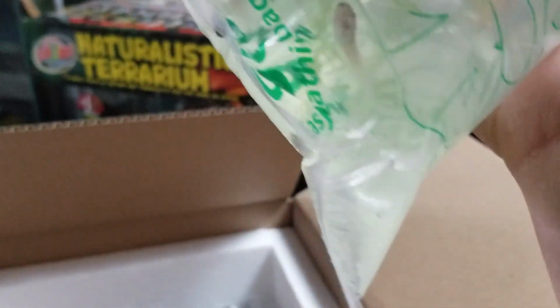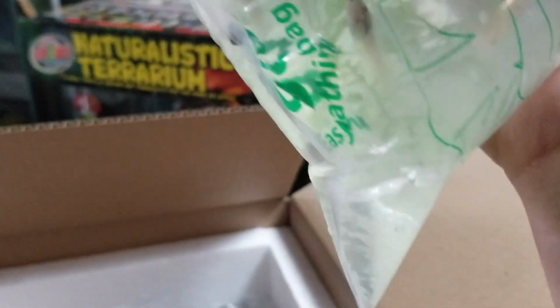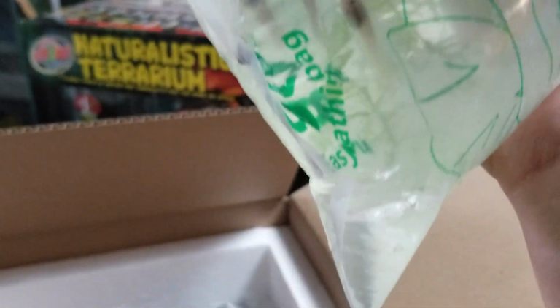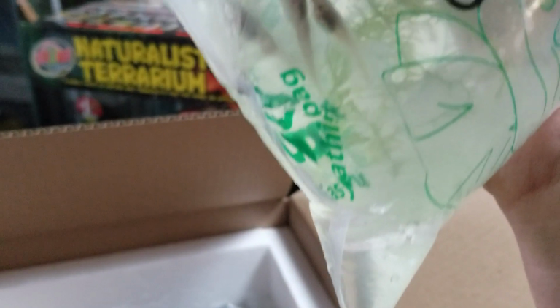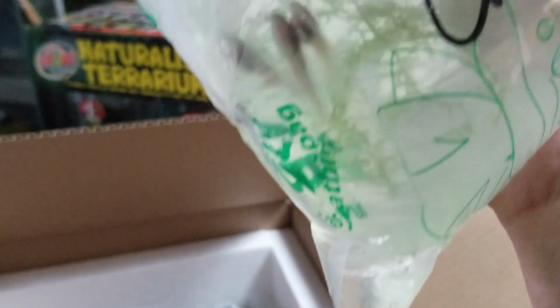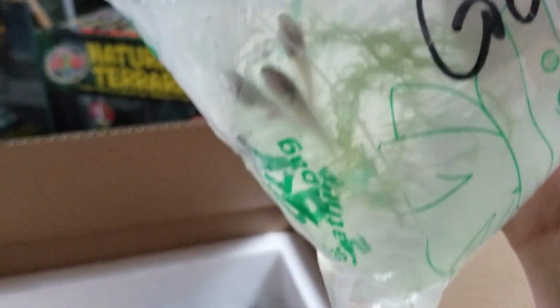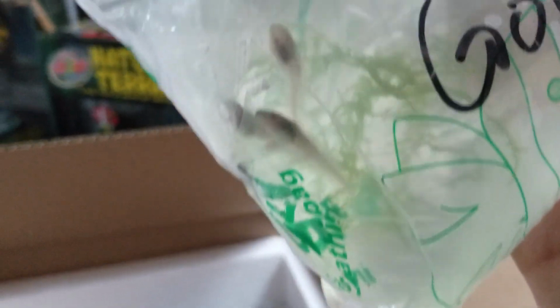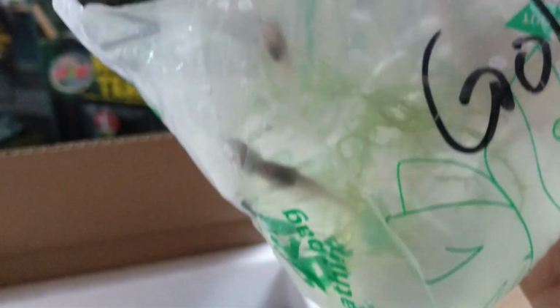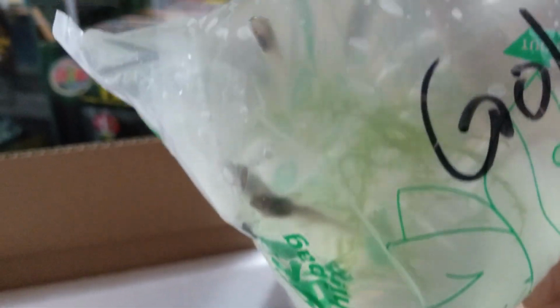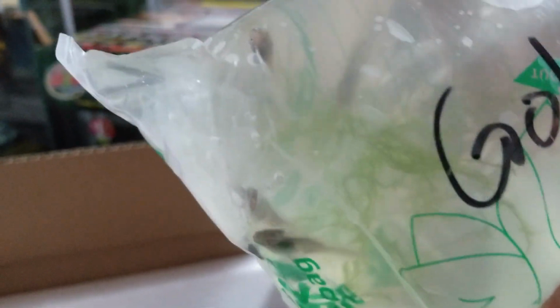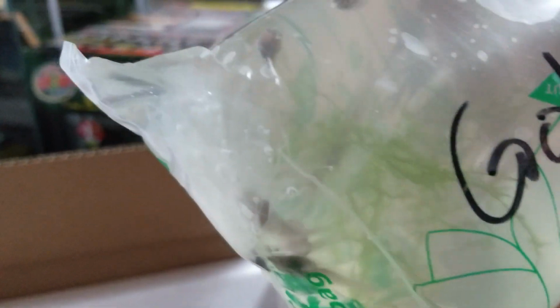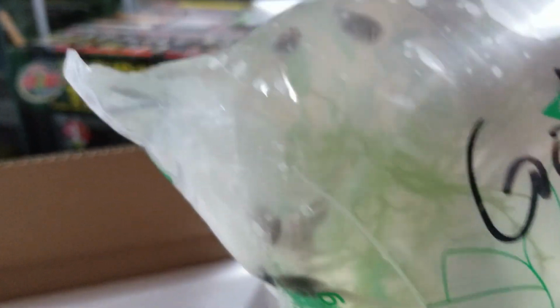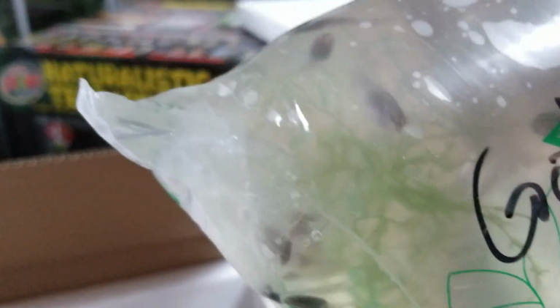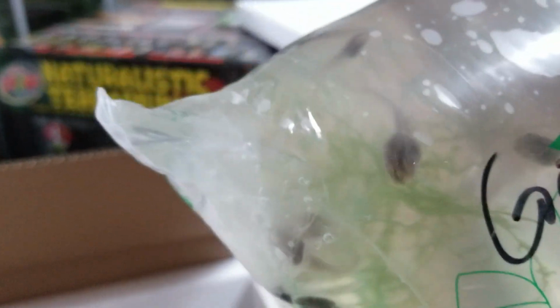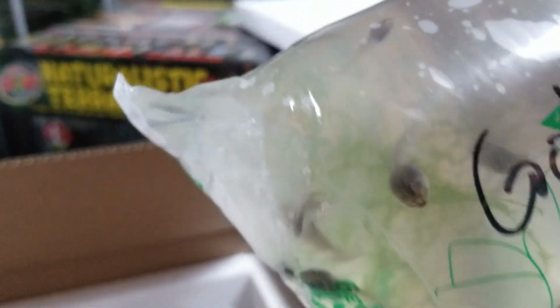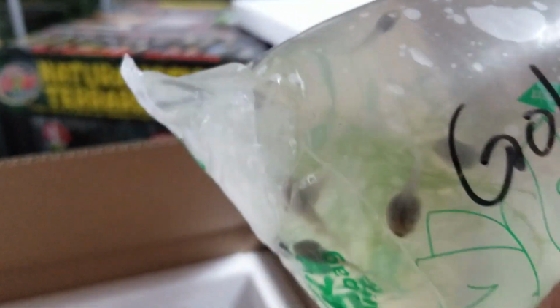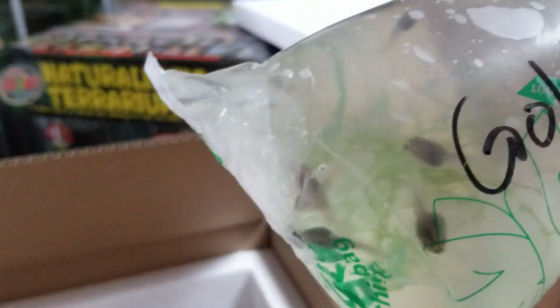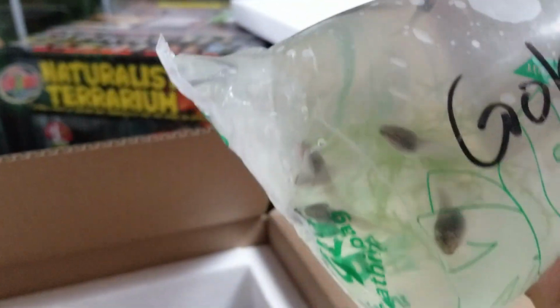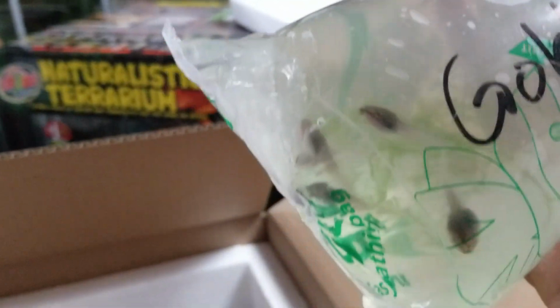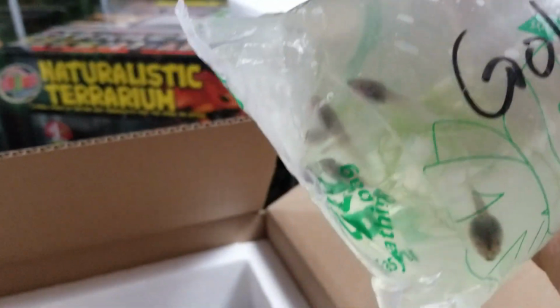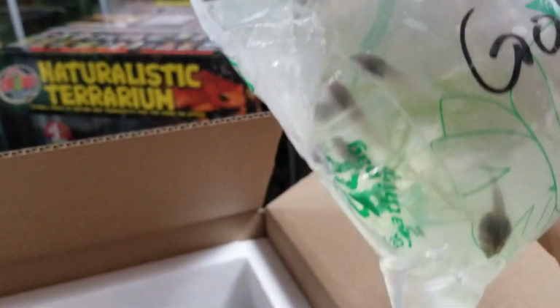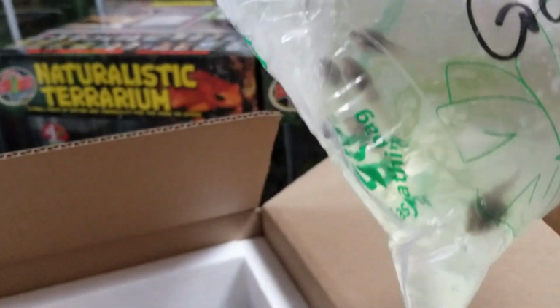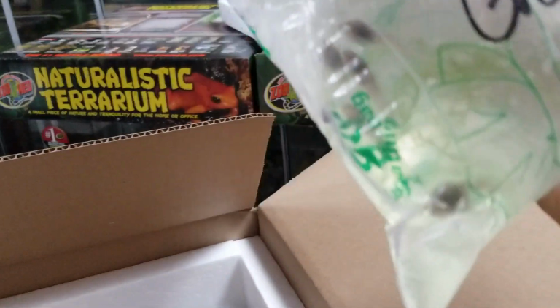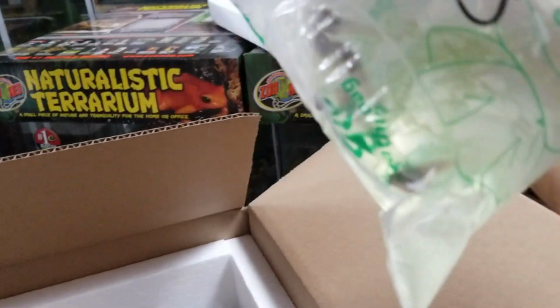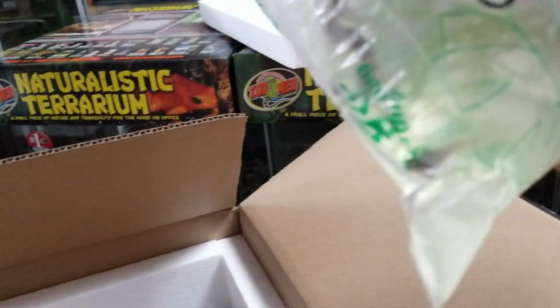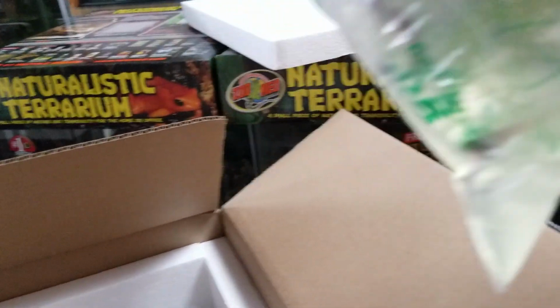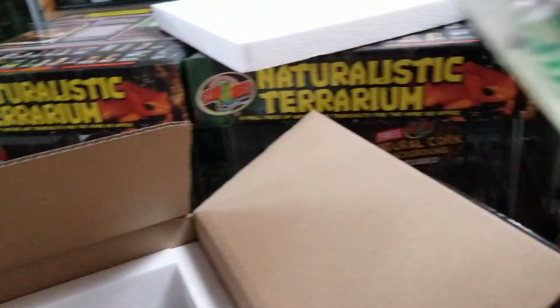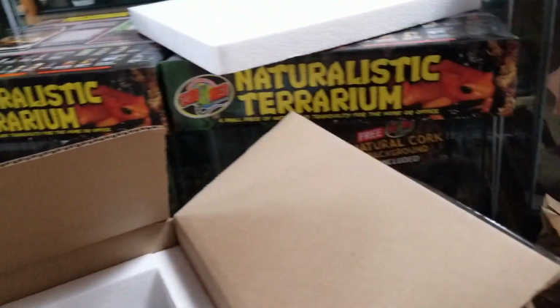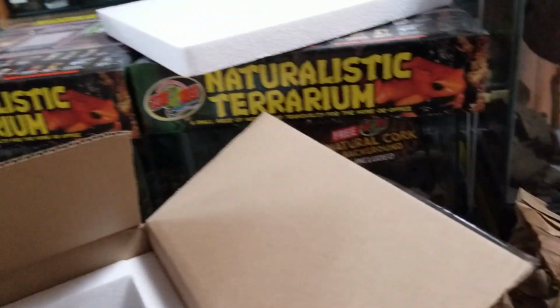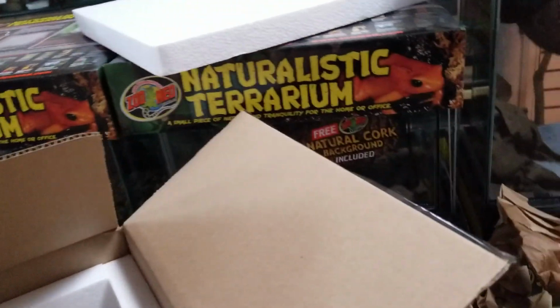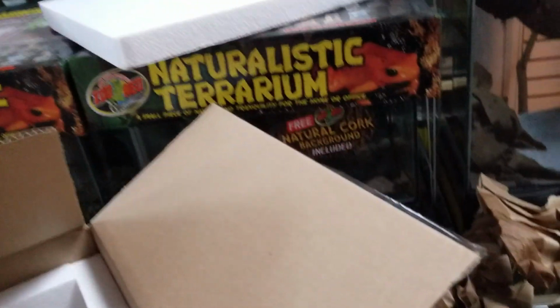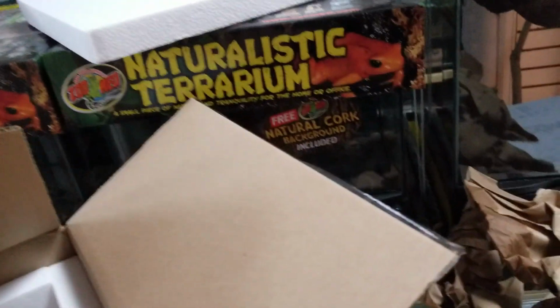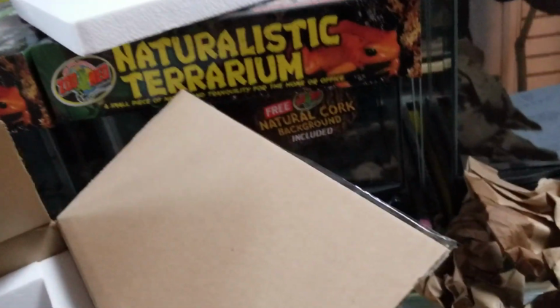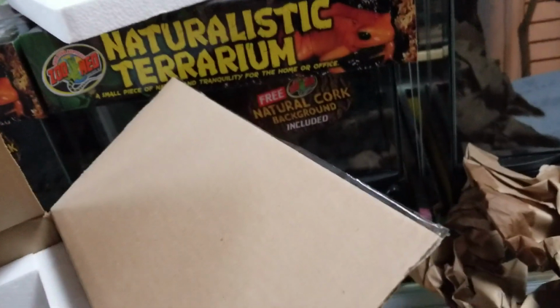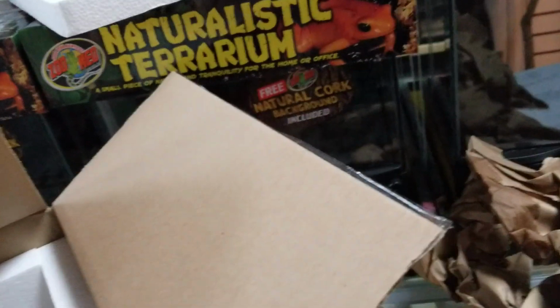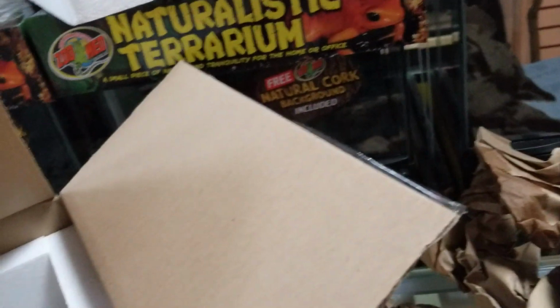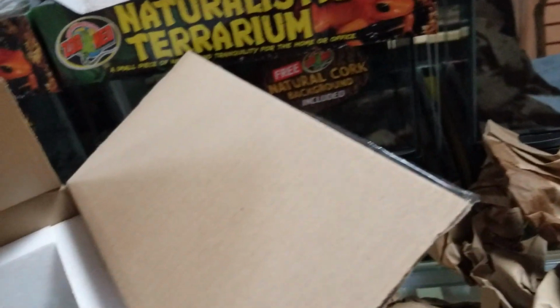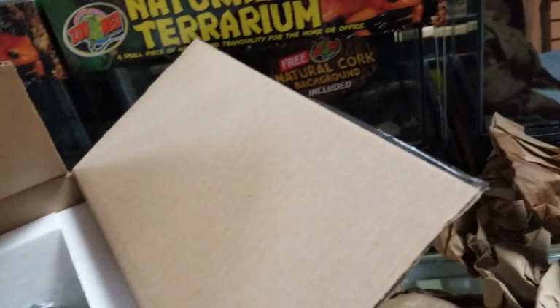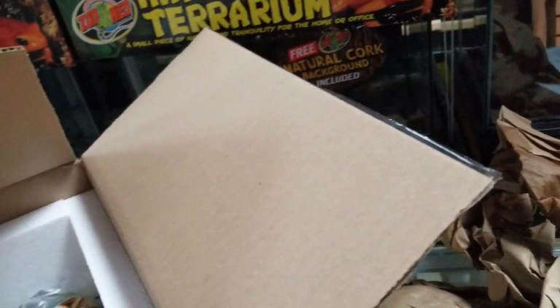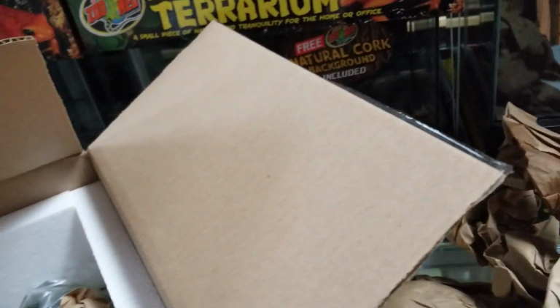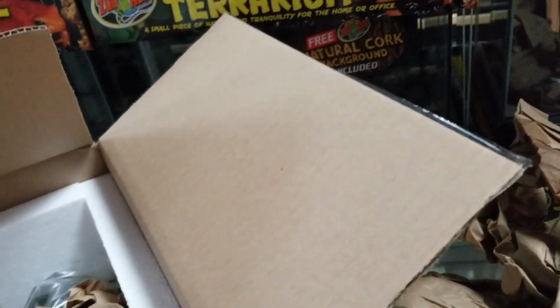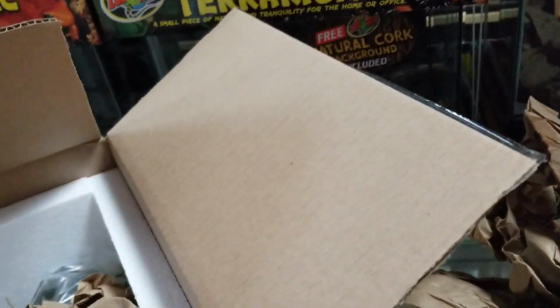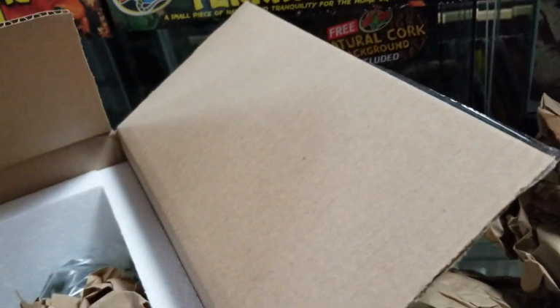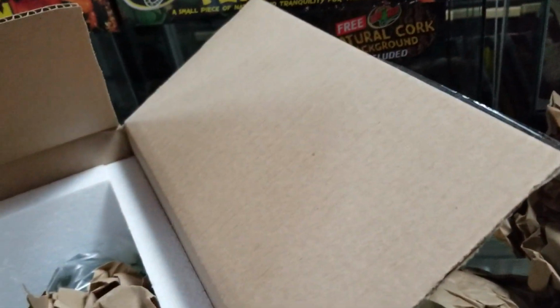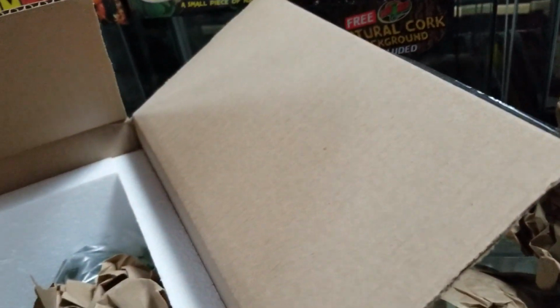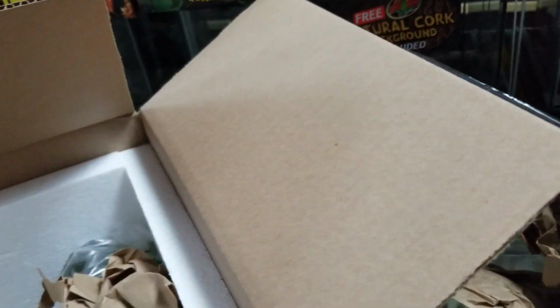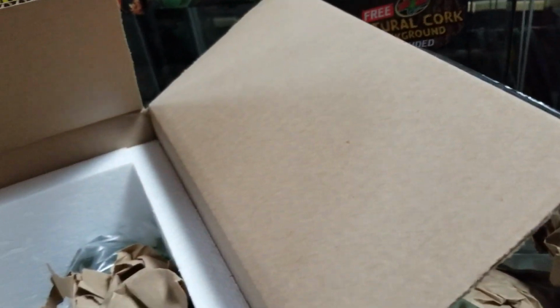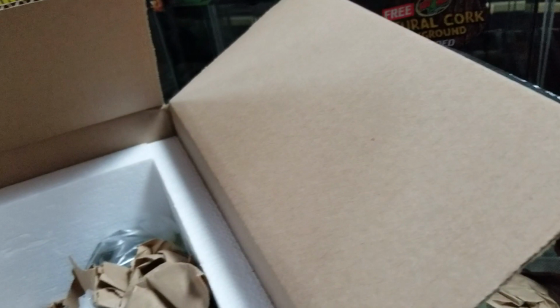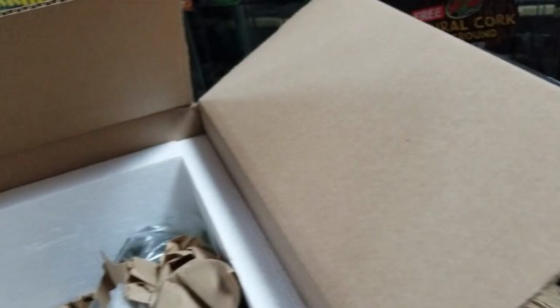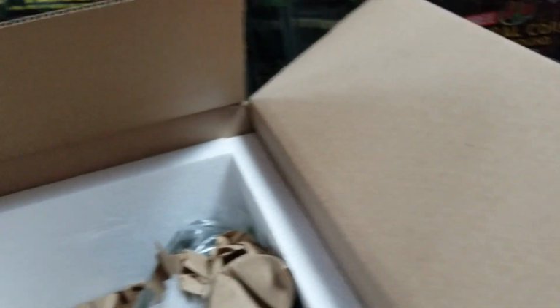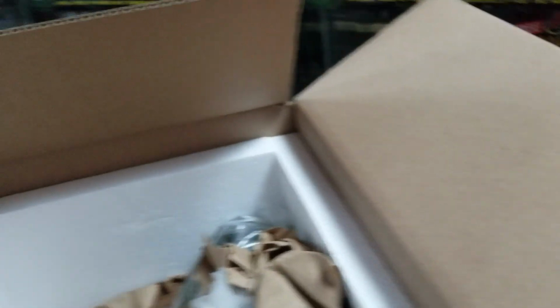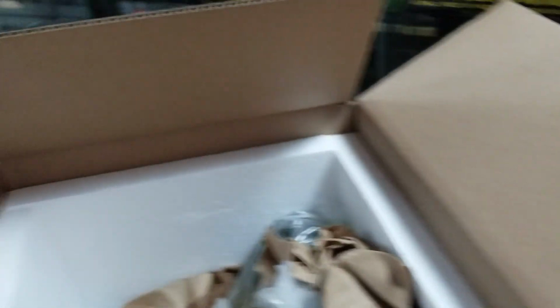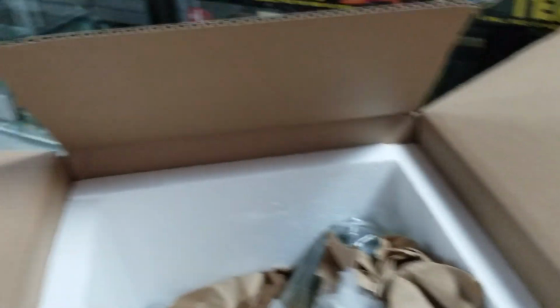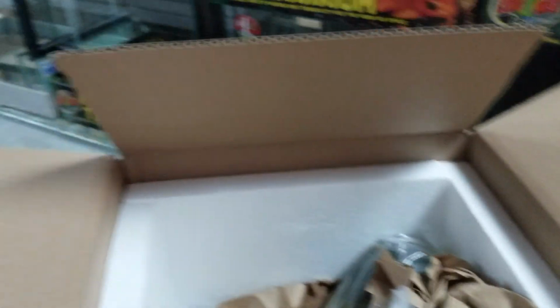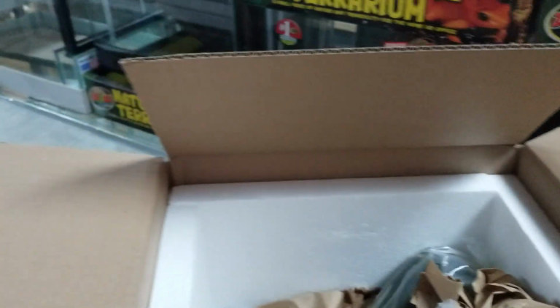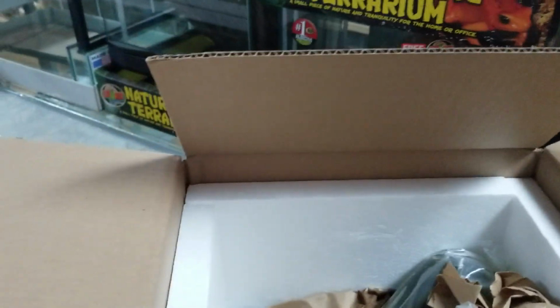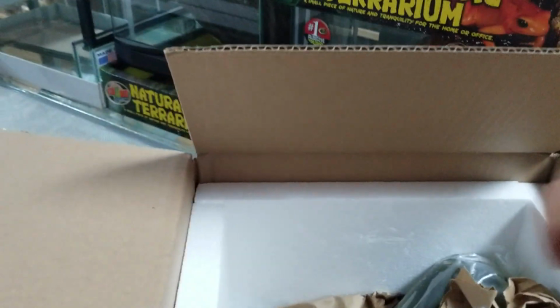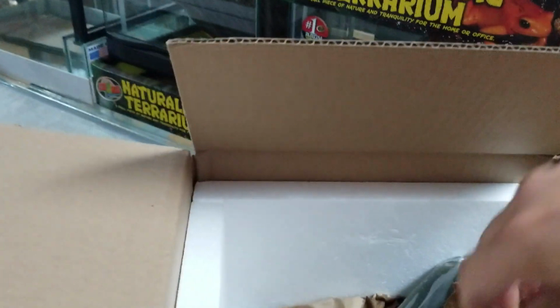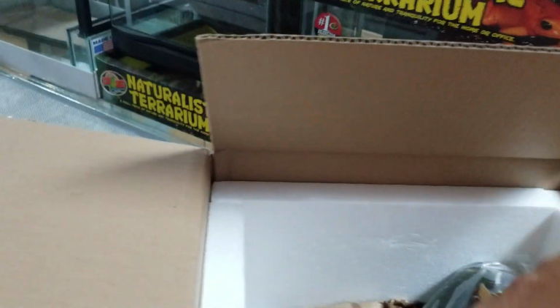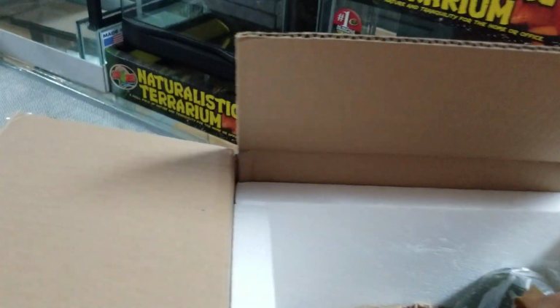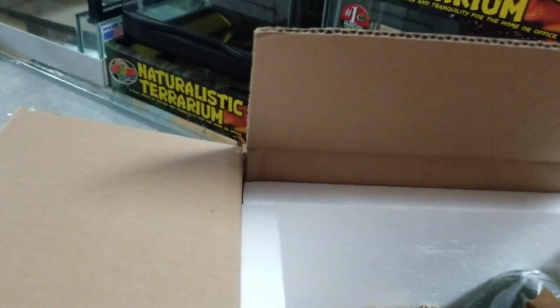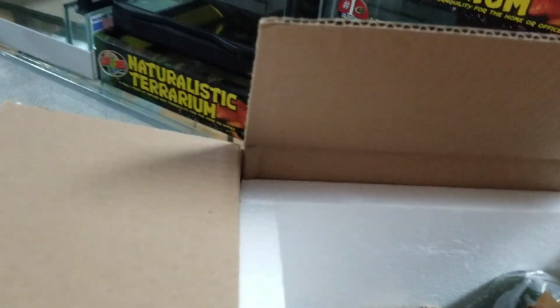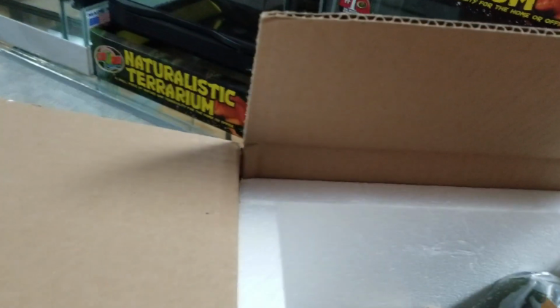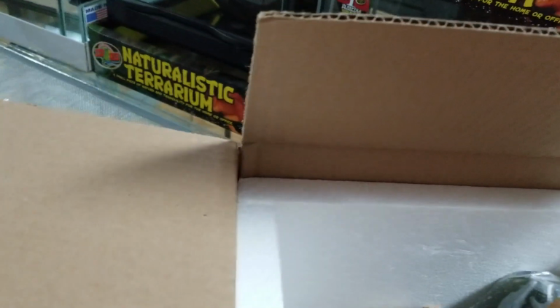Some golden tree frog tadpoles. Those guys all look good in there.